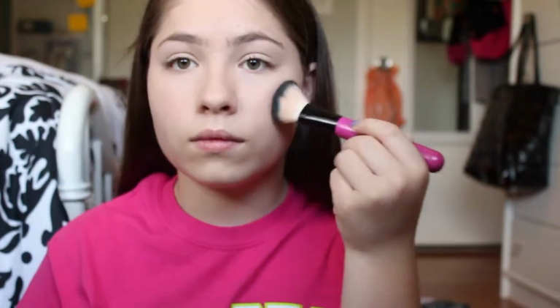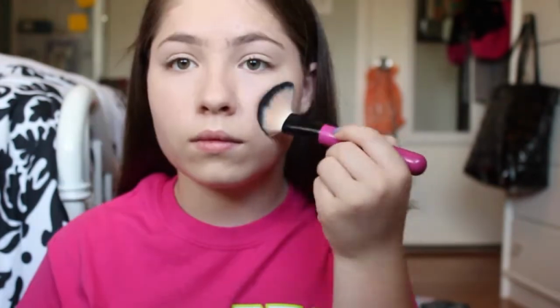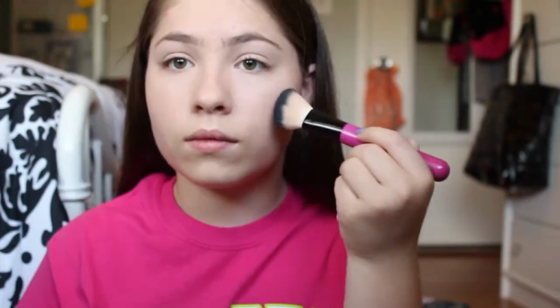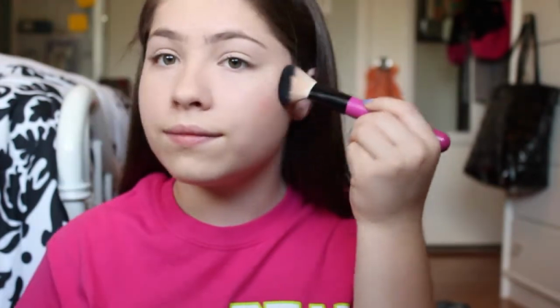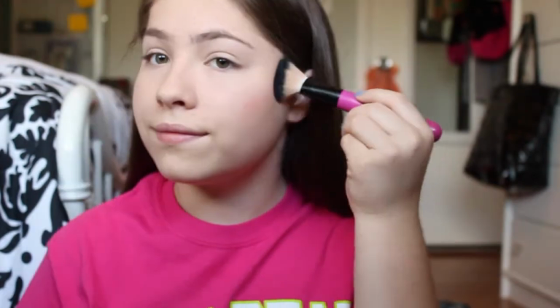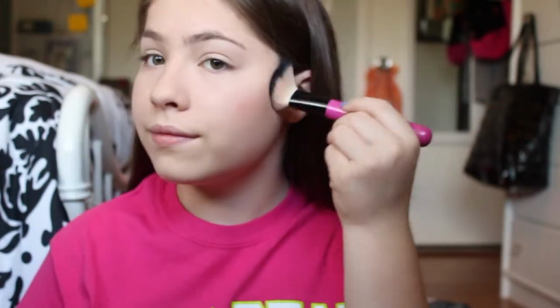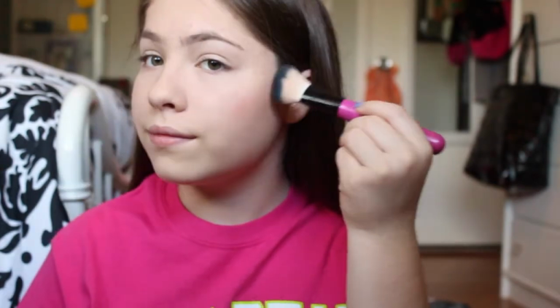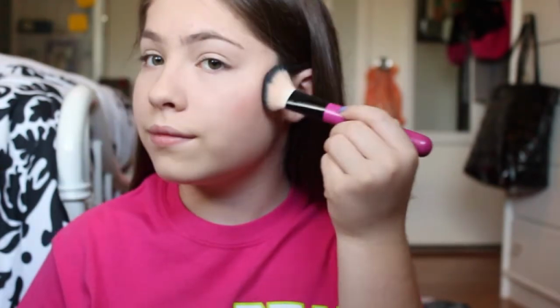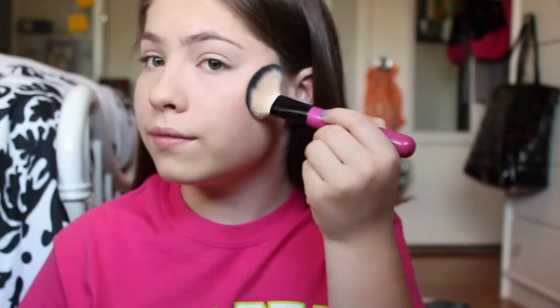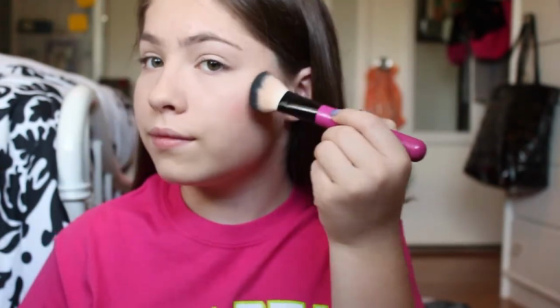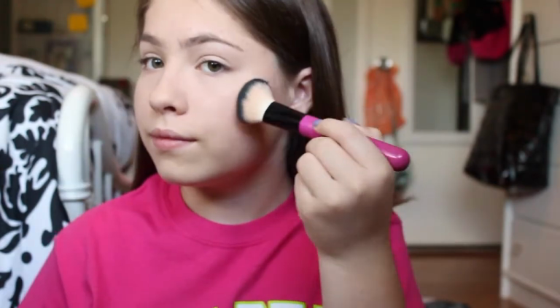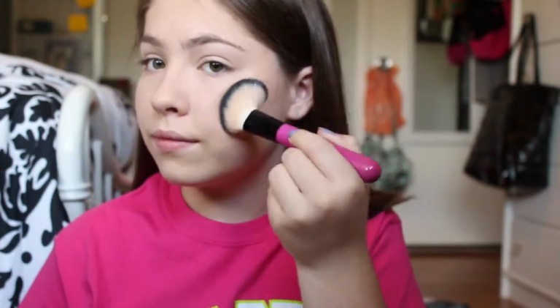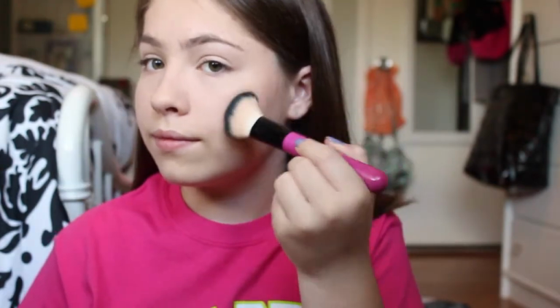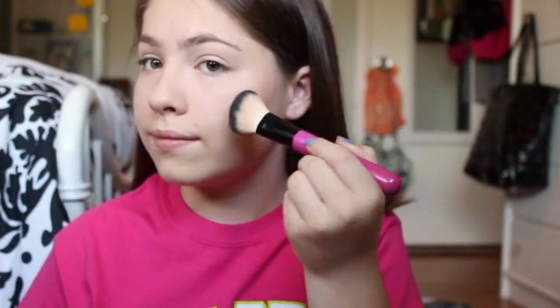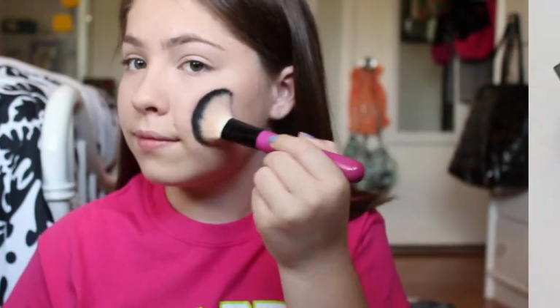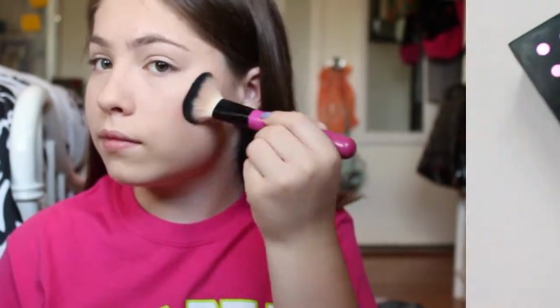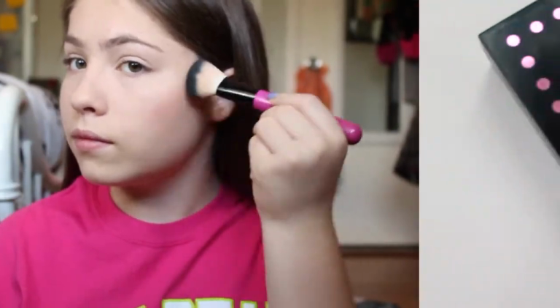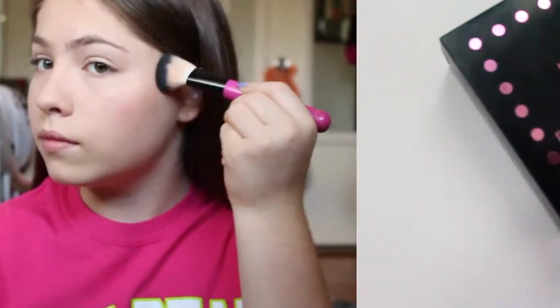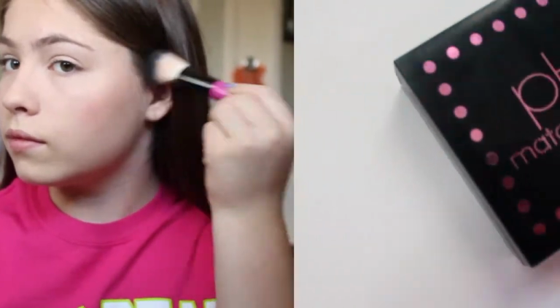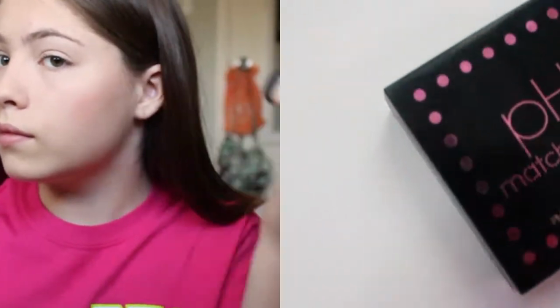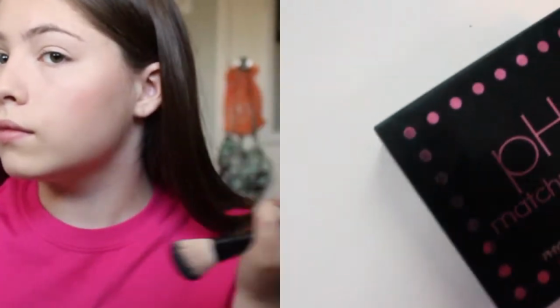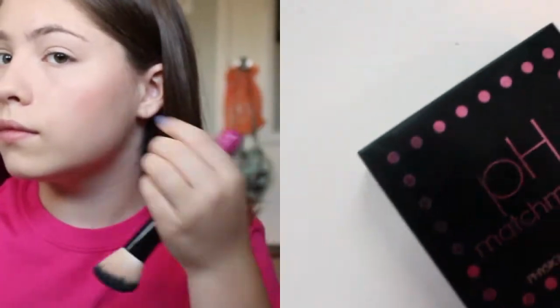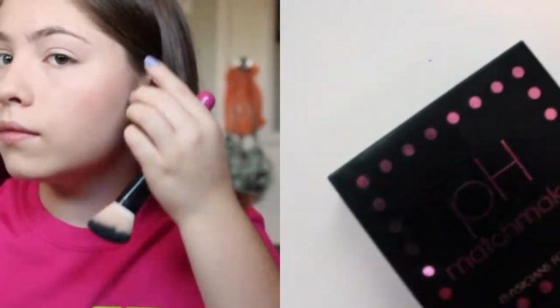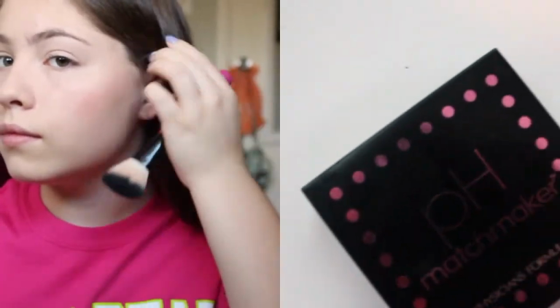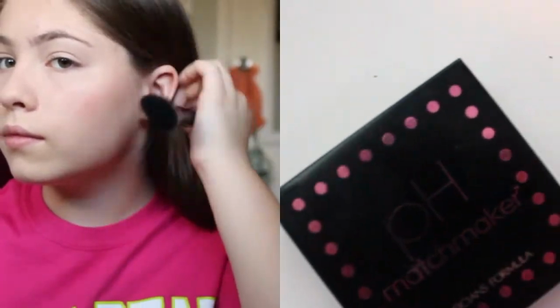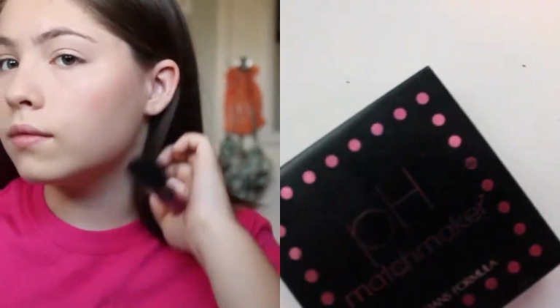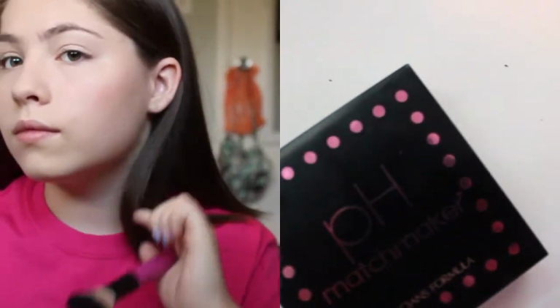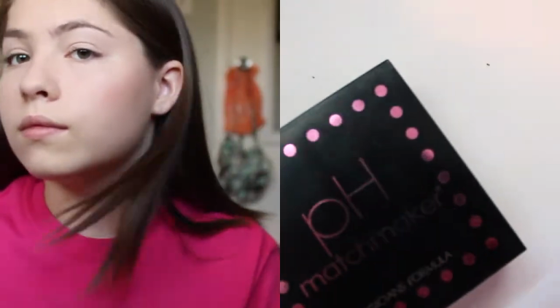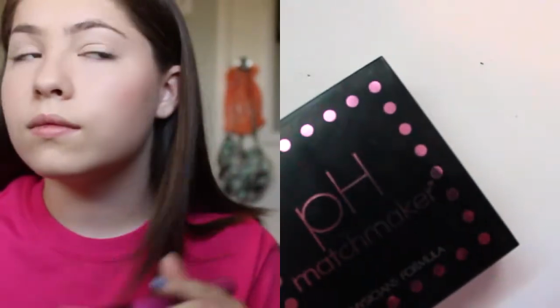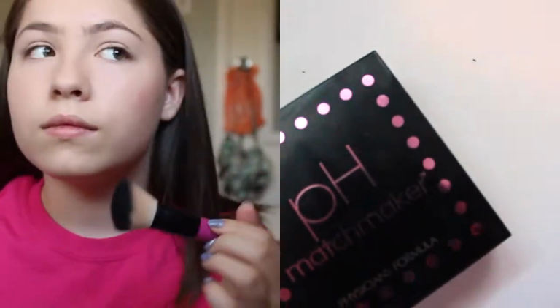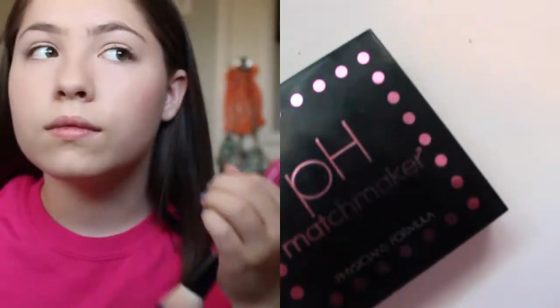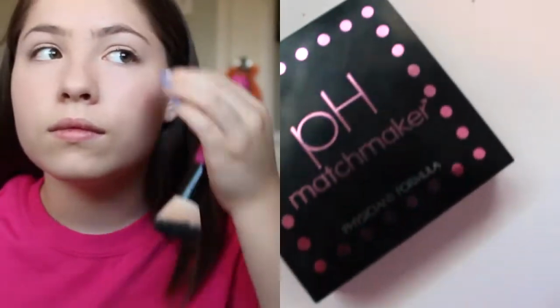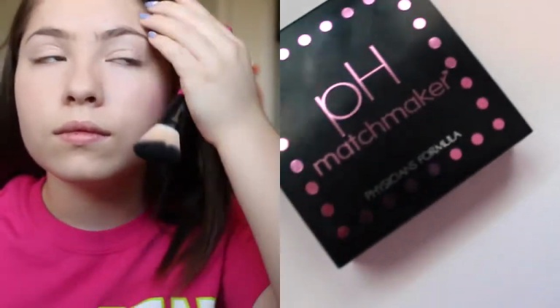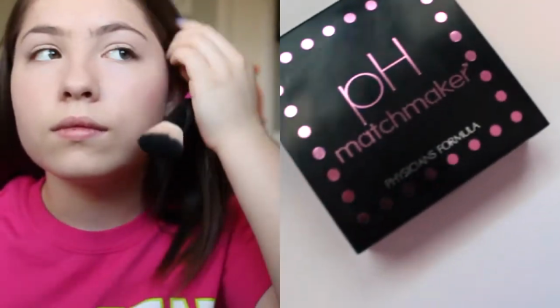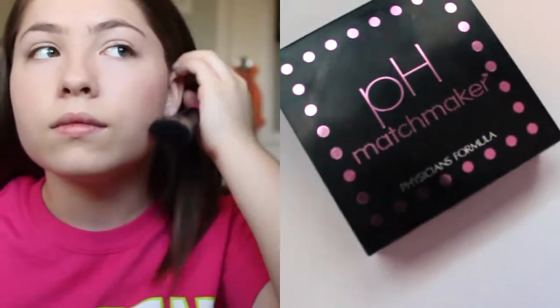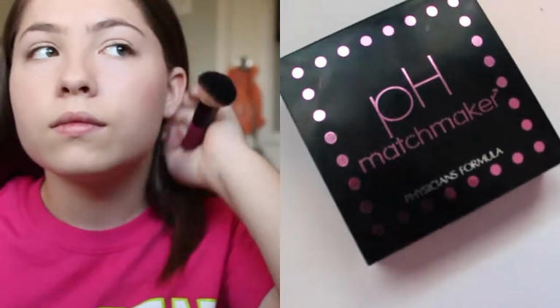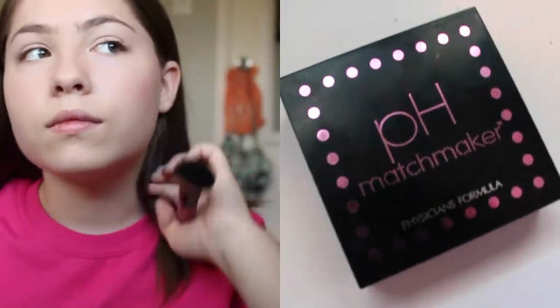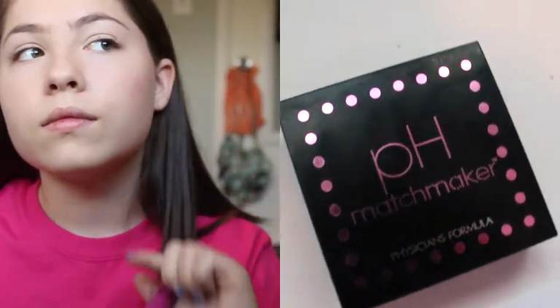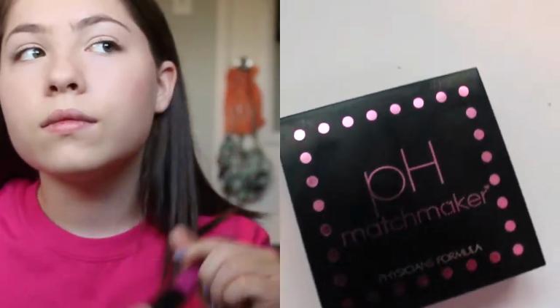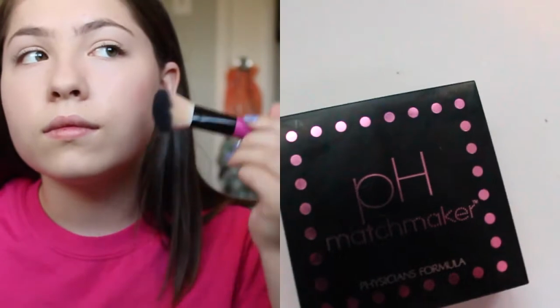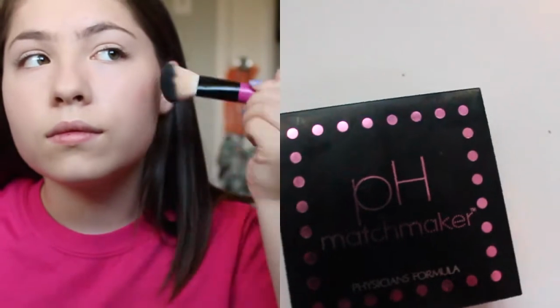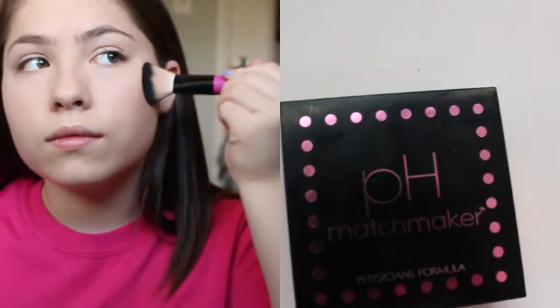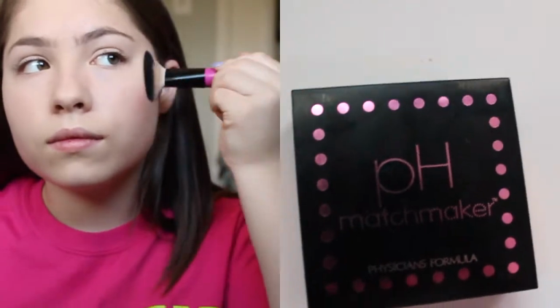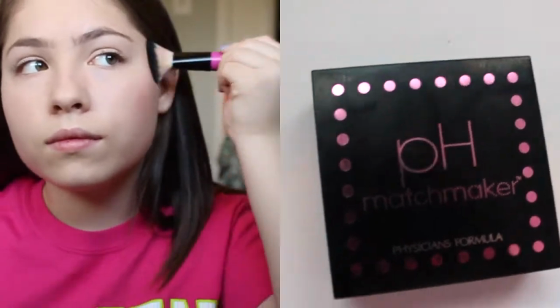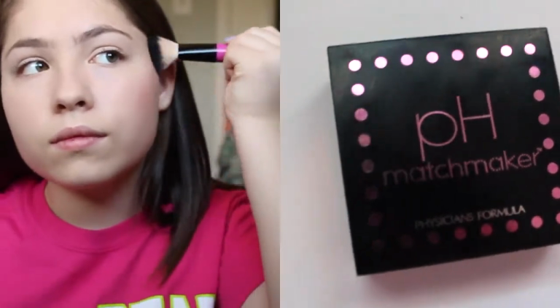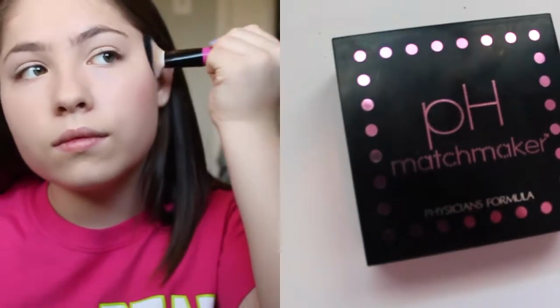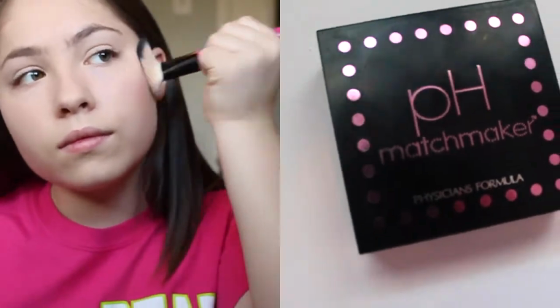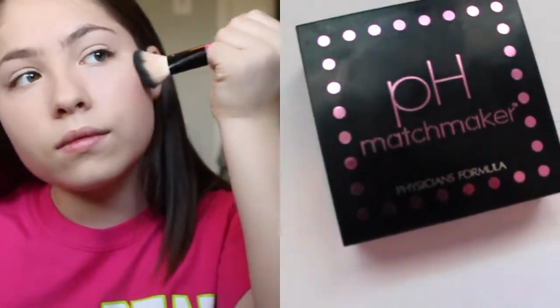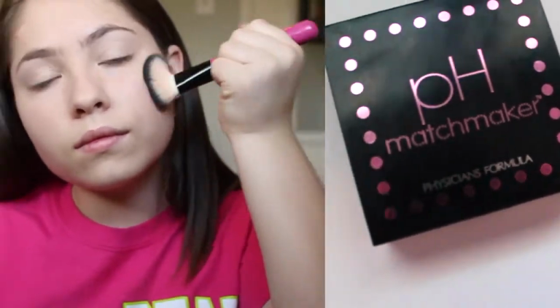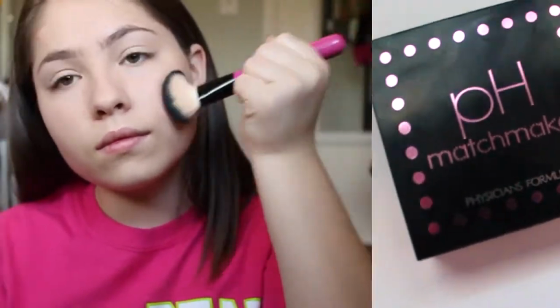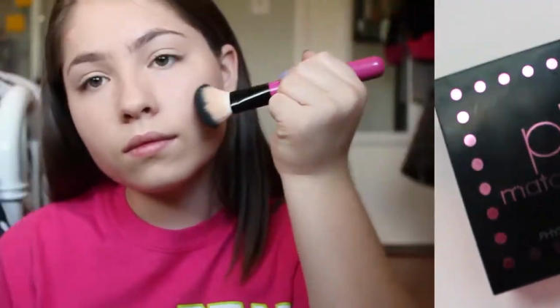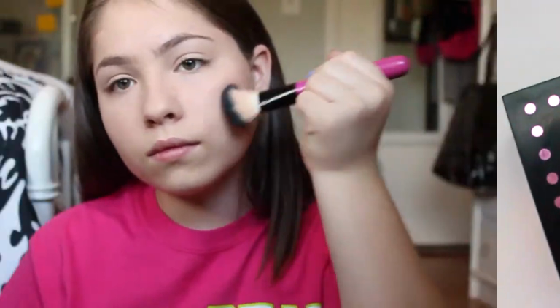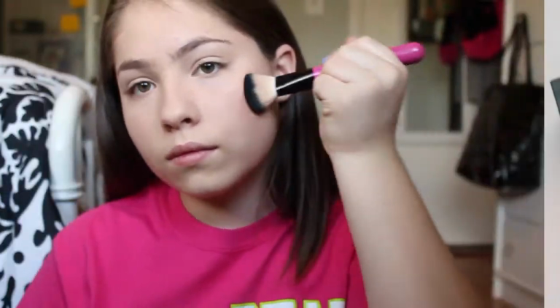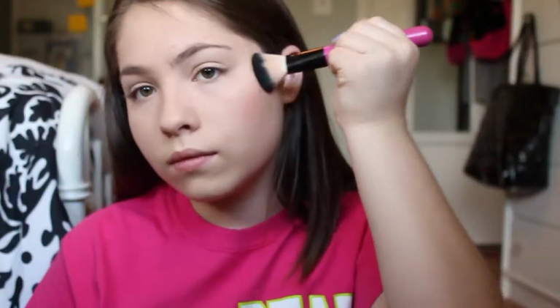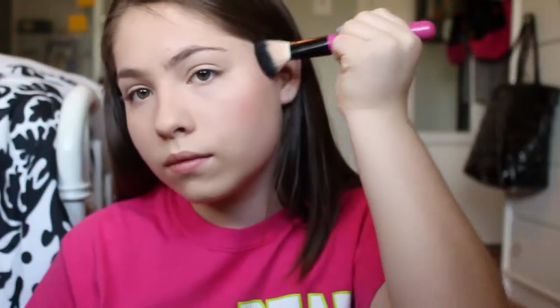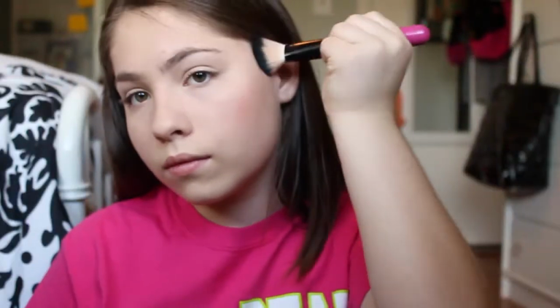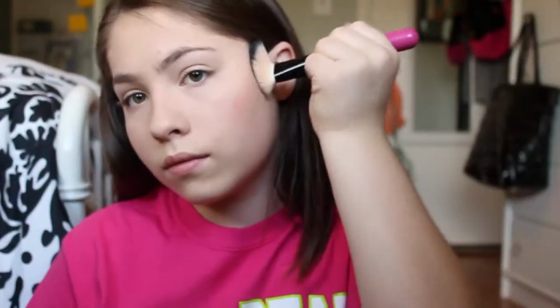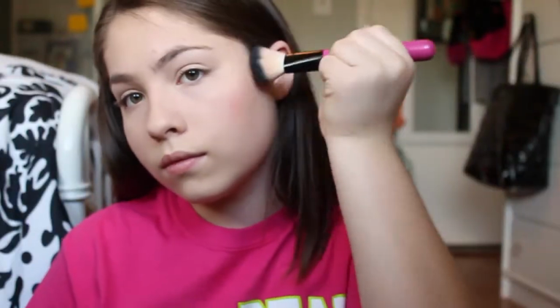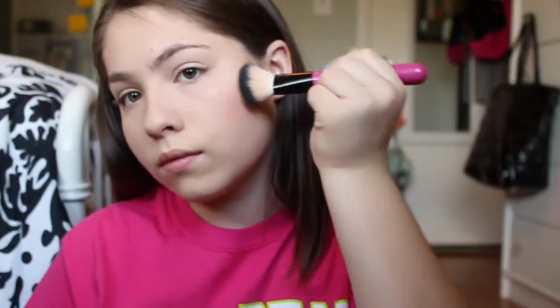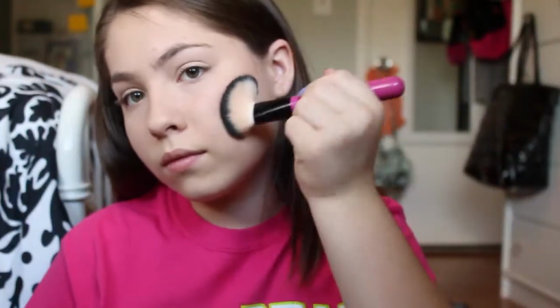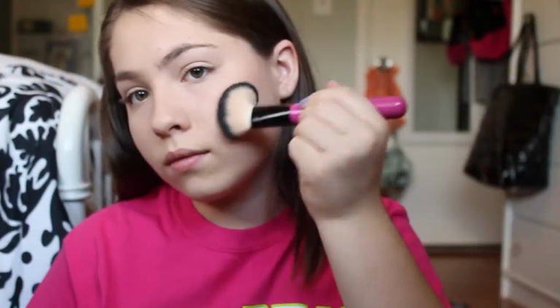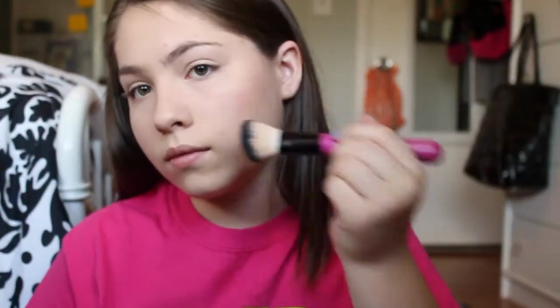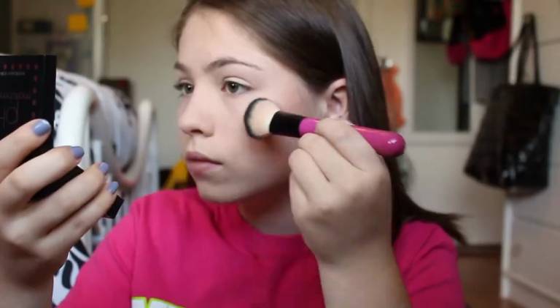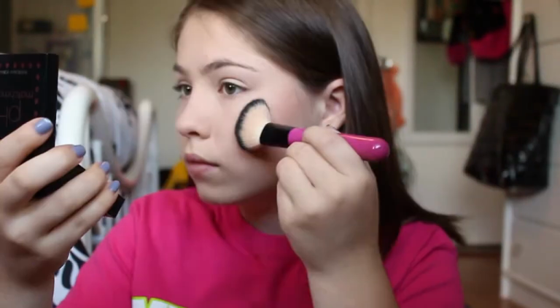Now I'm just applying a pink blush from Physicians Formula and I'm putting that on my cheekbones and a little bit upward.